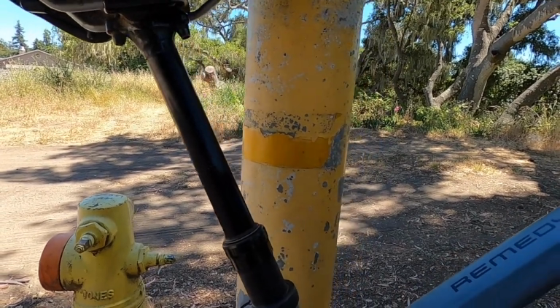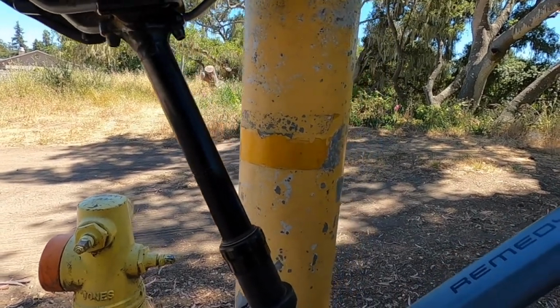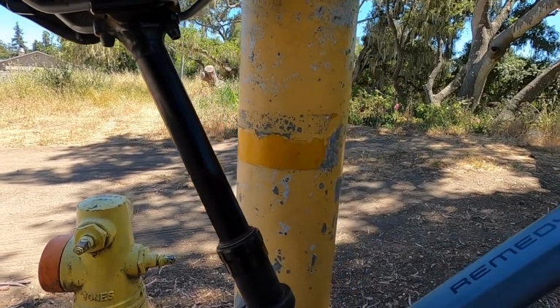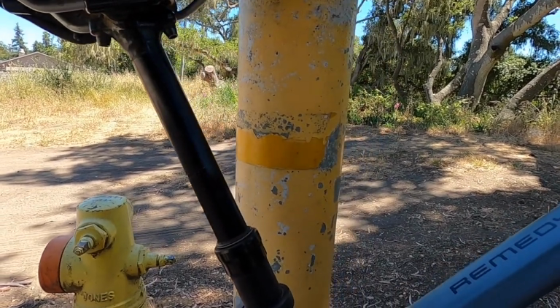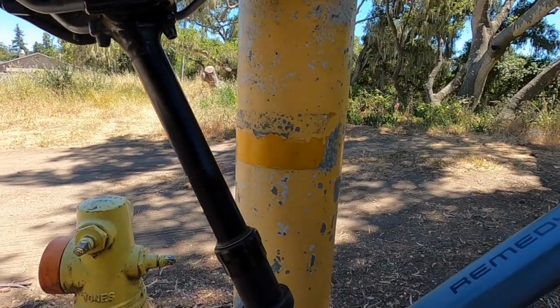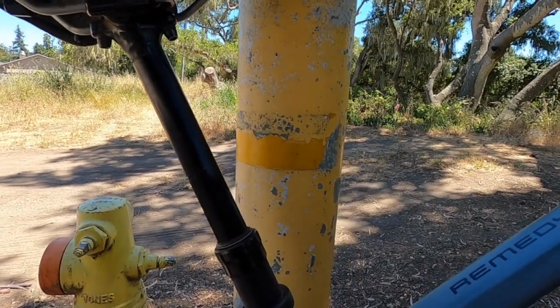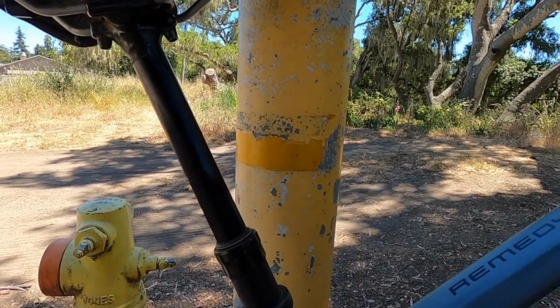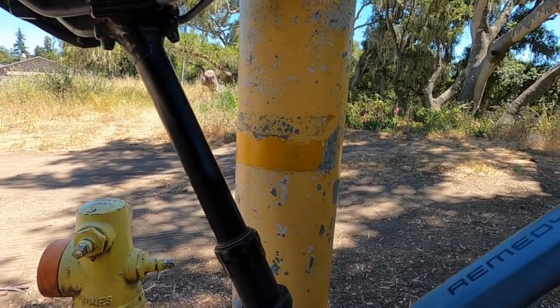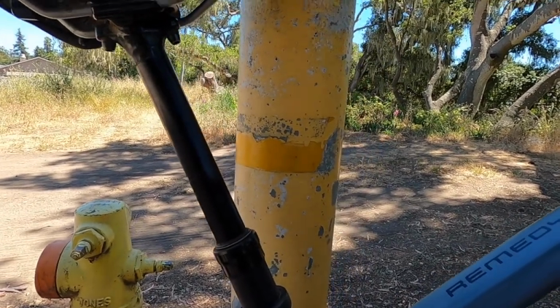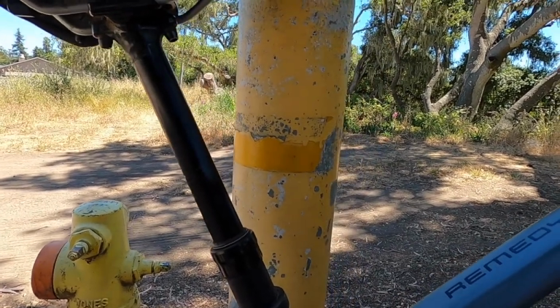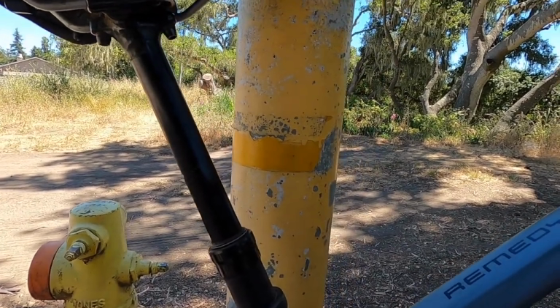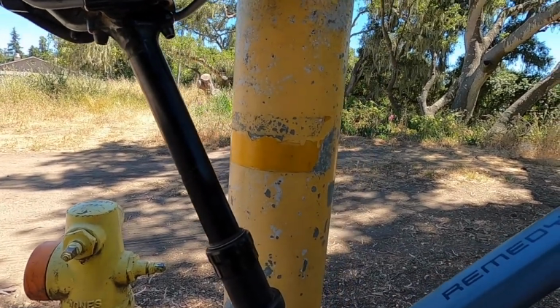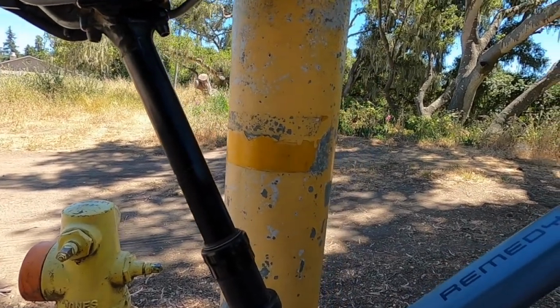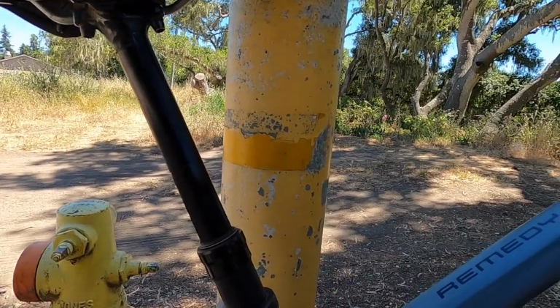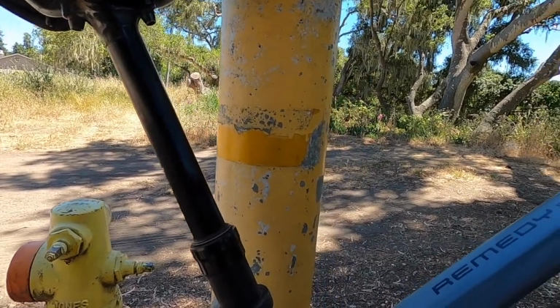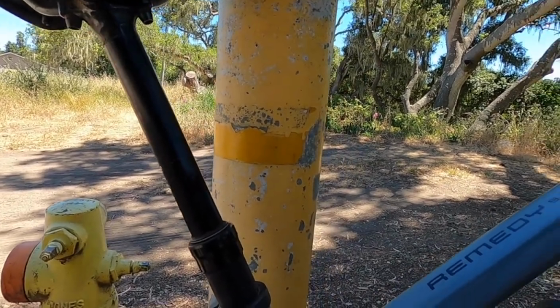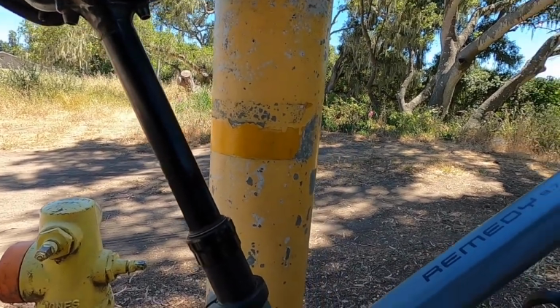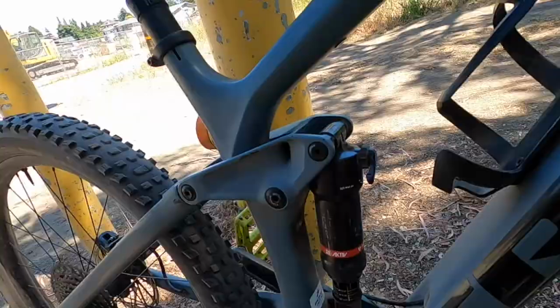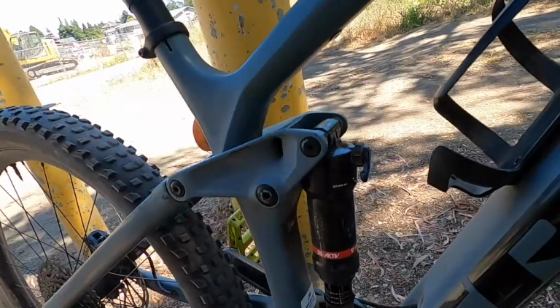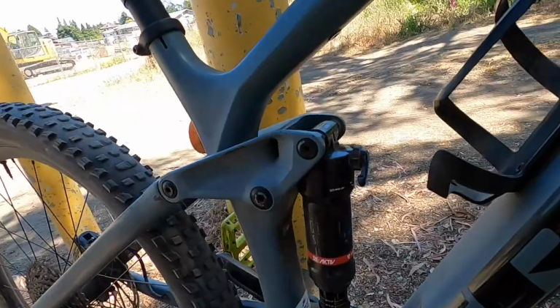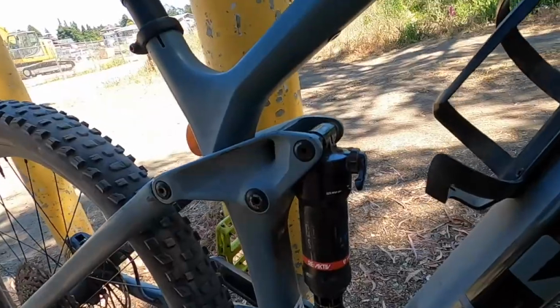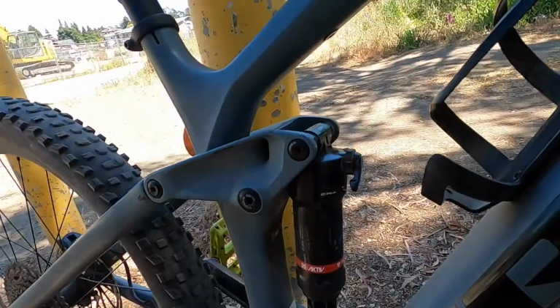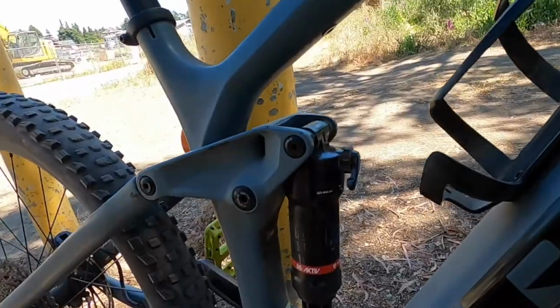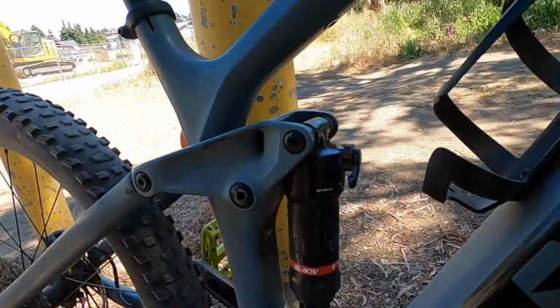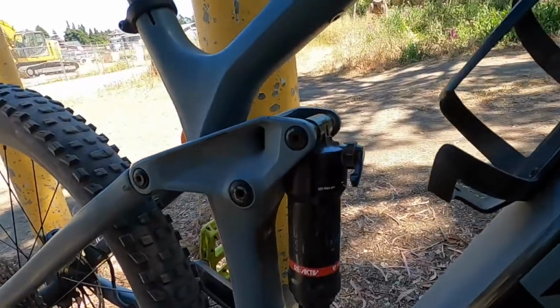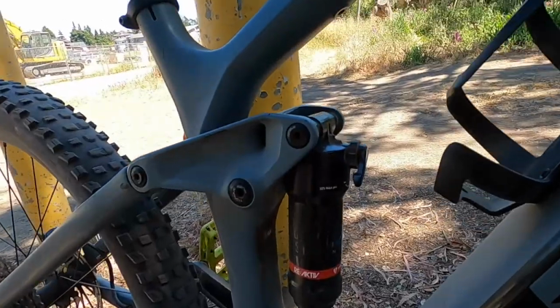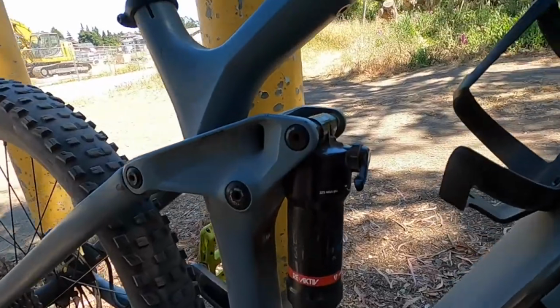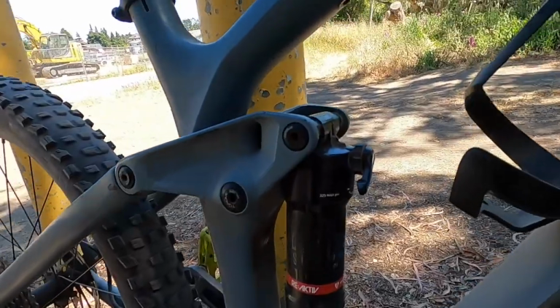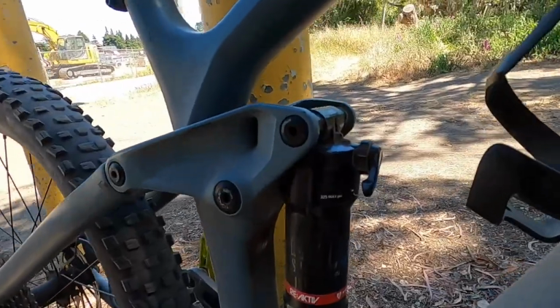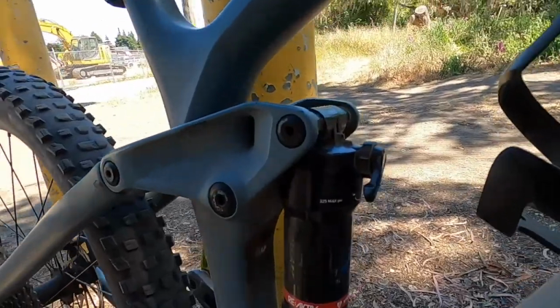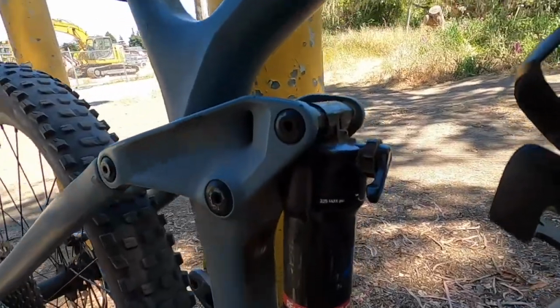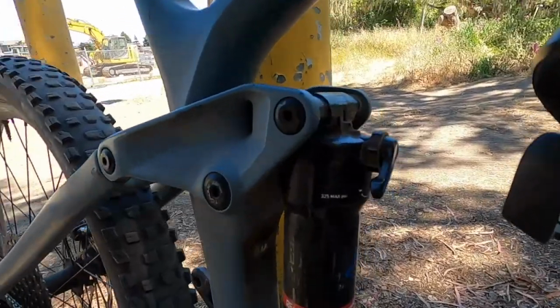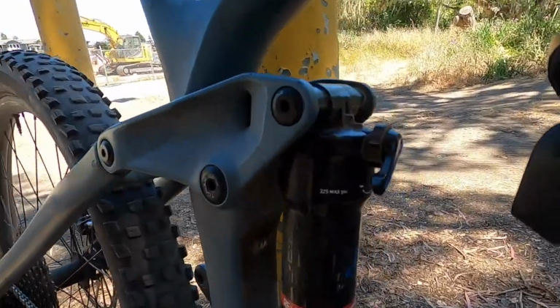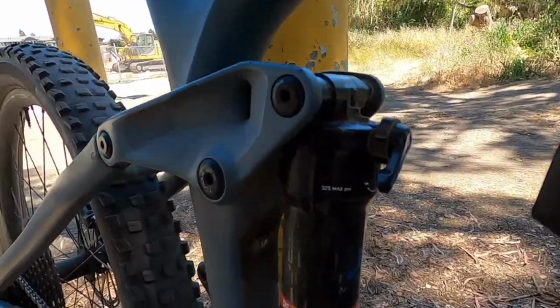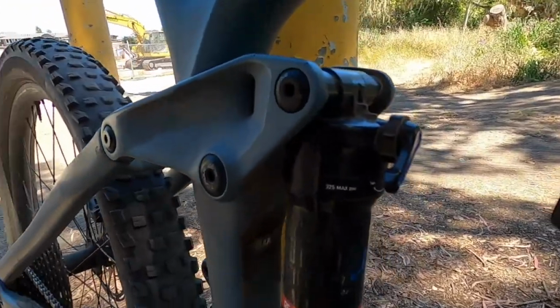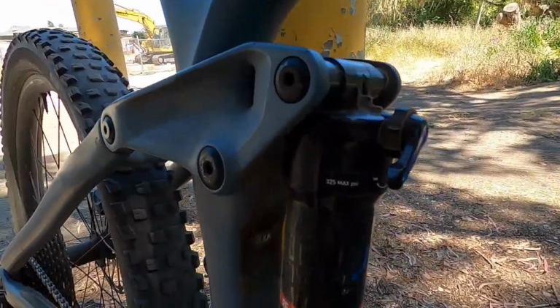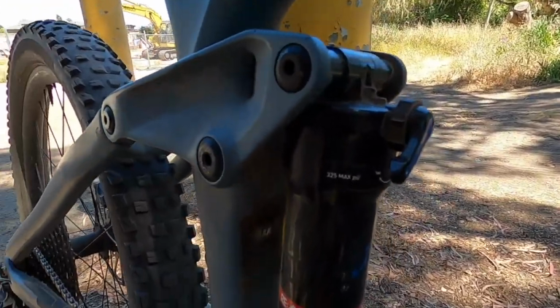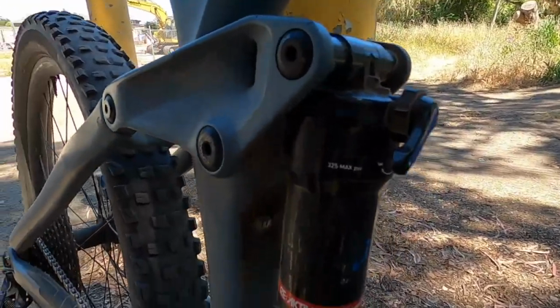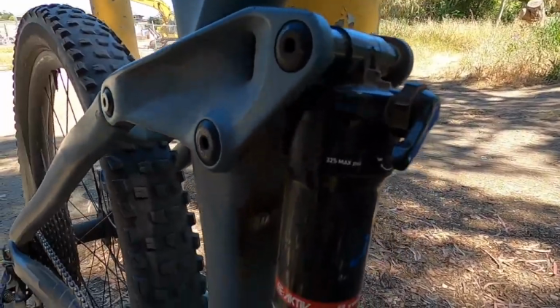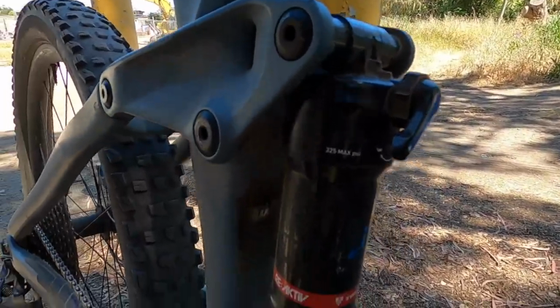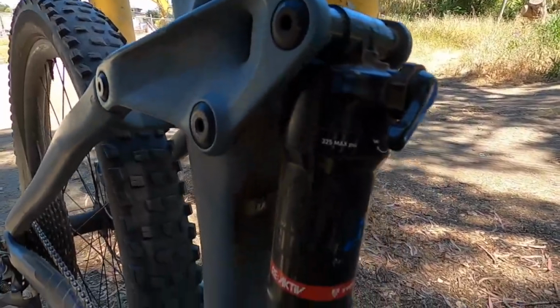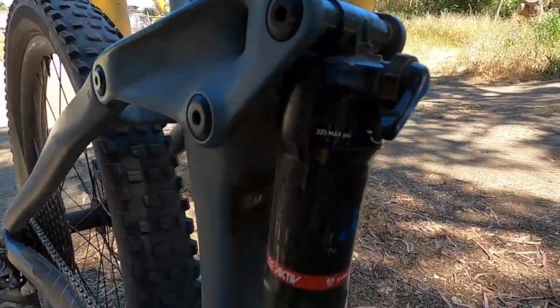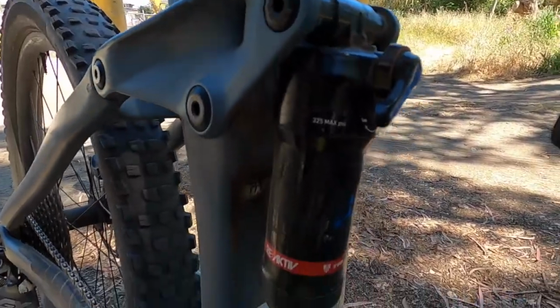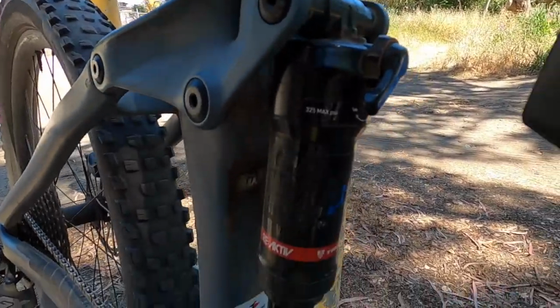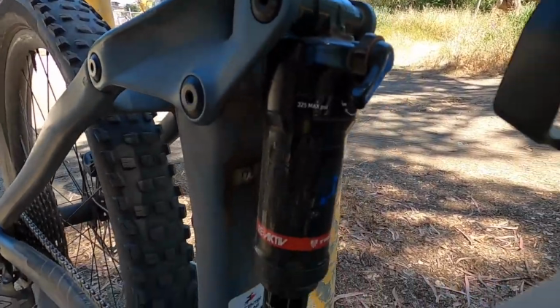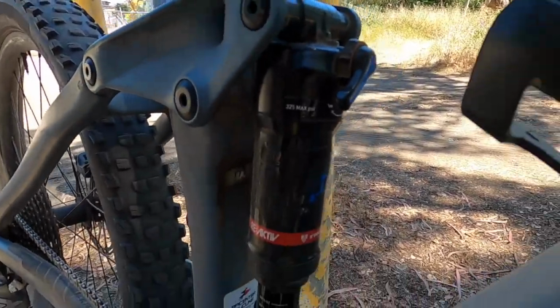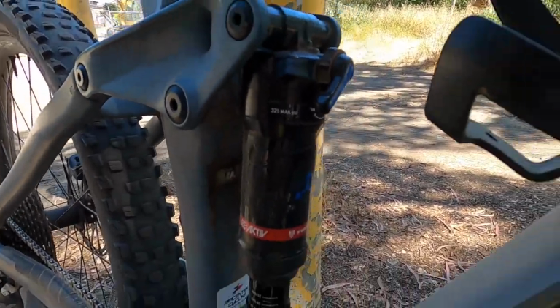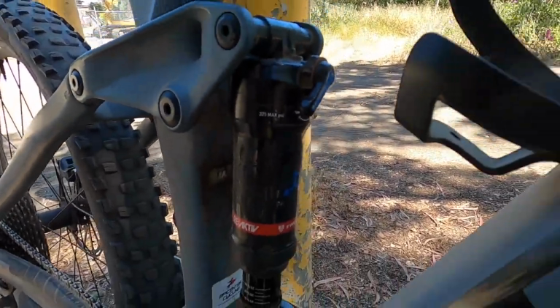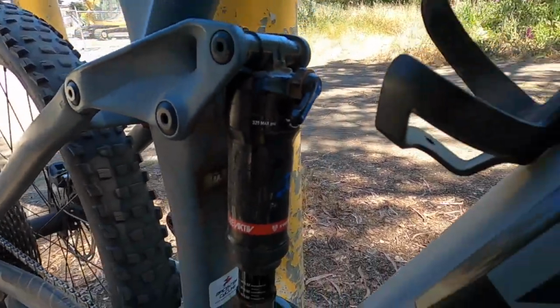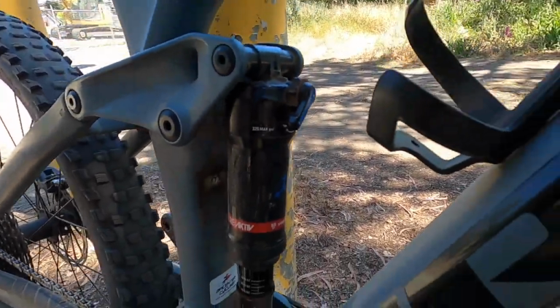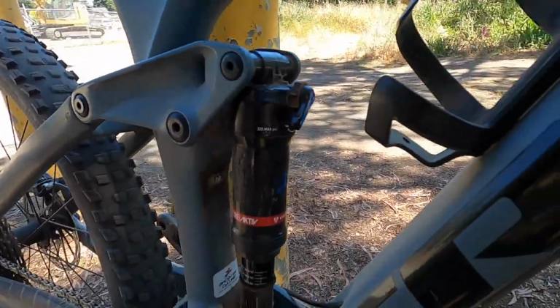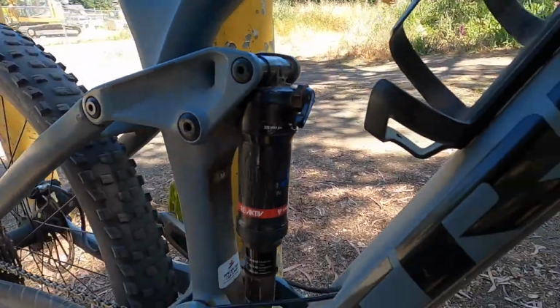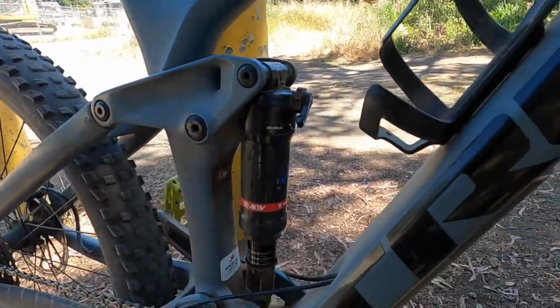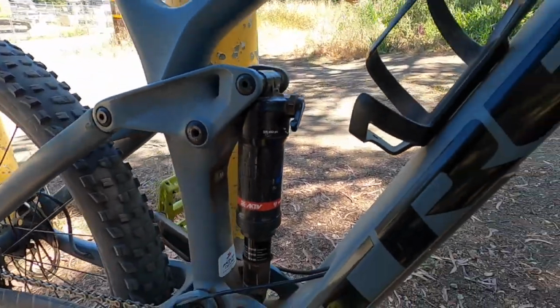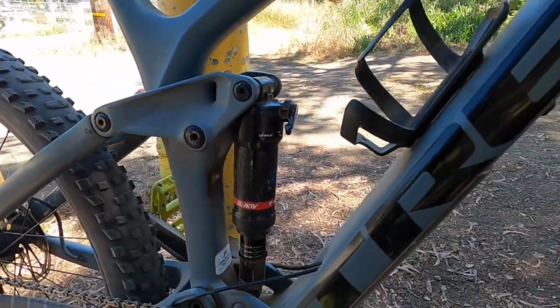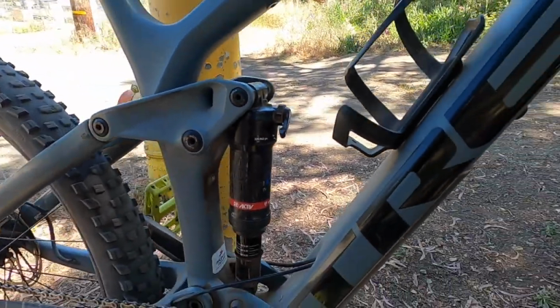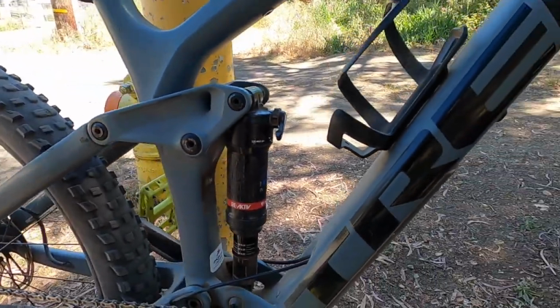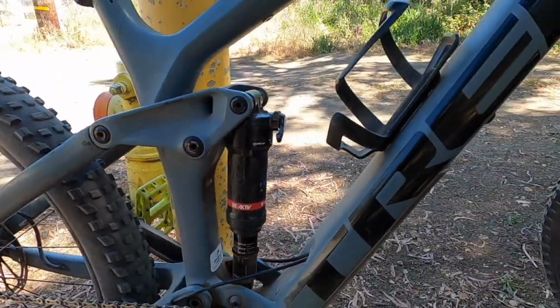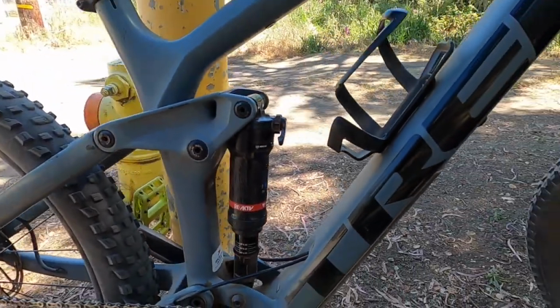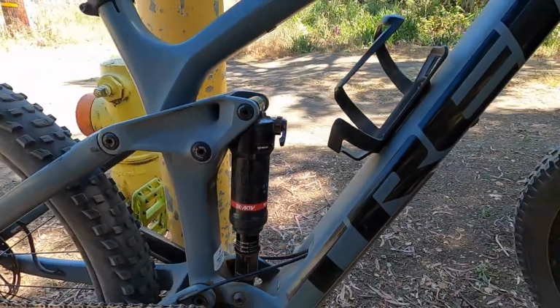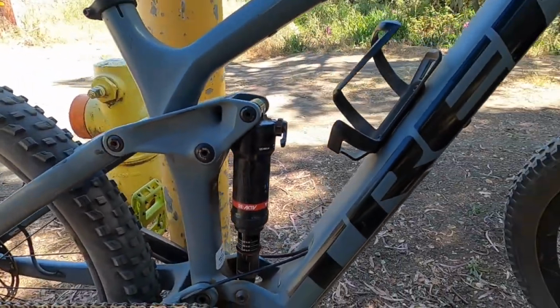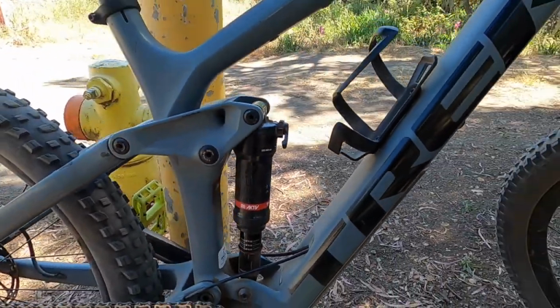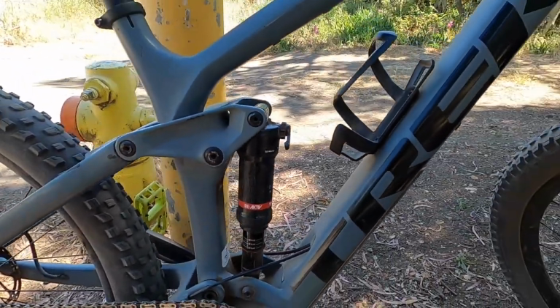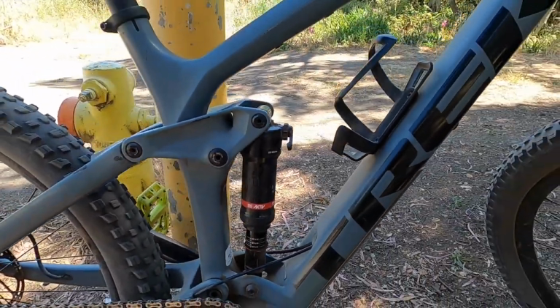The rear shock was a RockShox Reactive shock. It was pretty nice and had 150mm of travel.